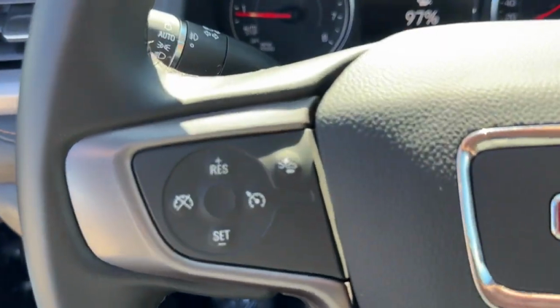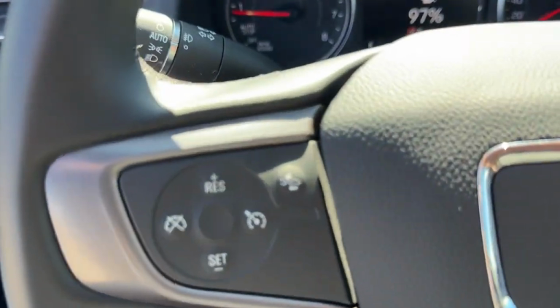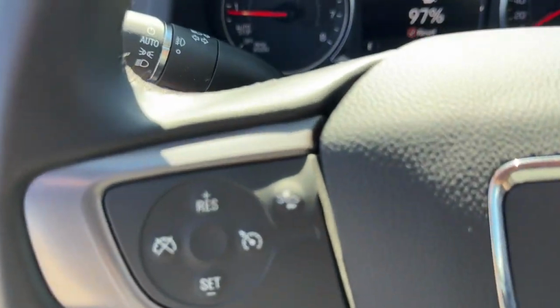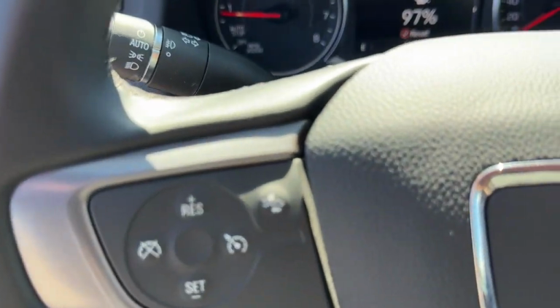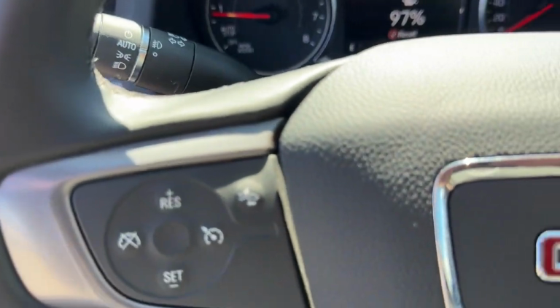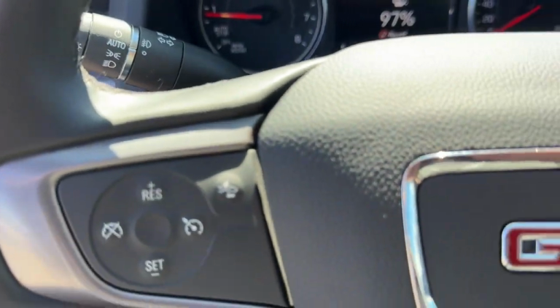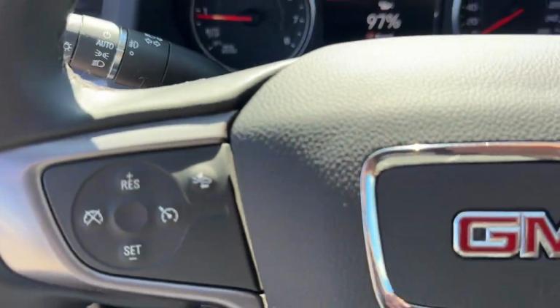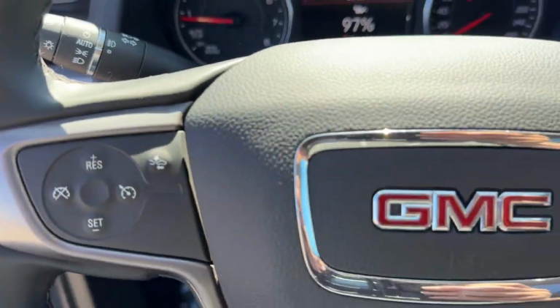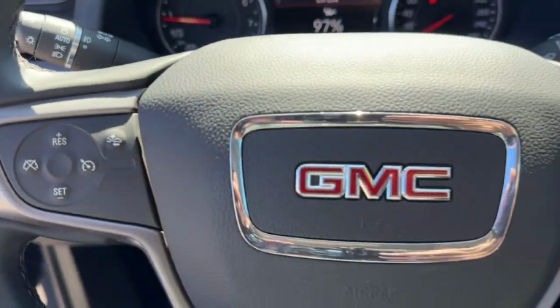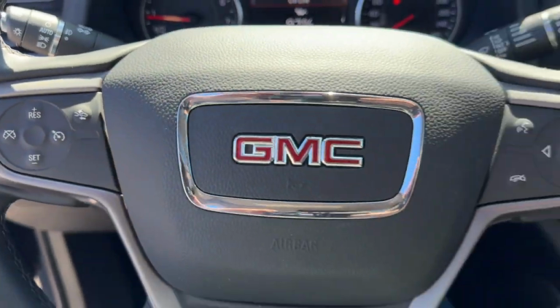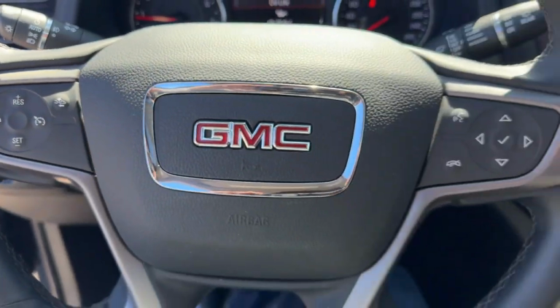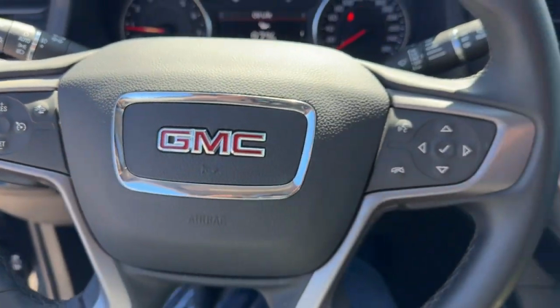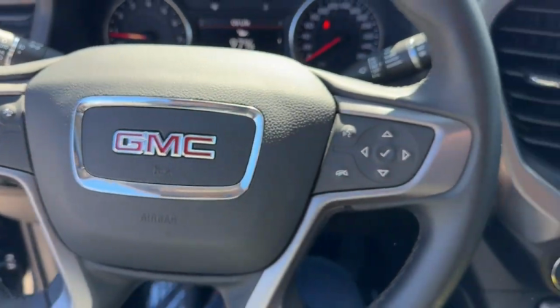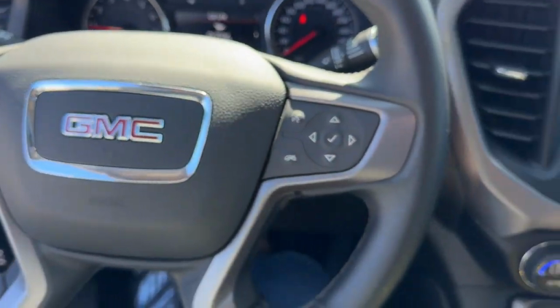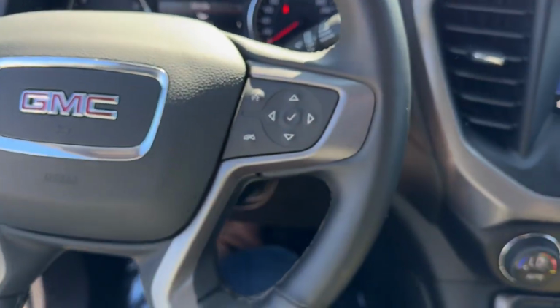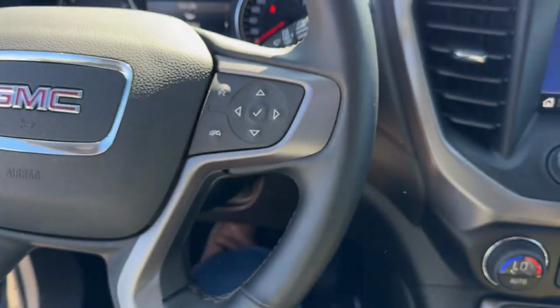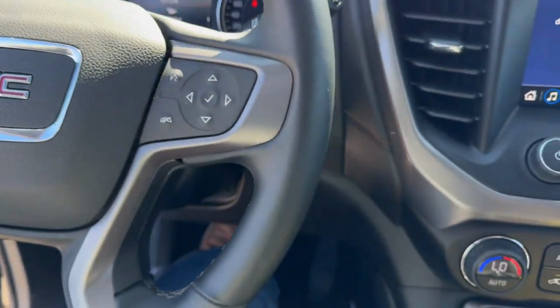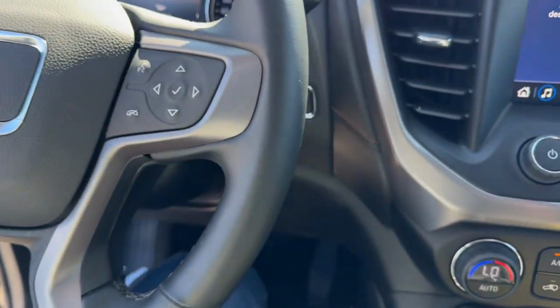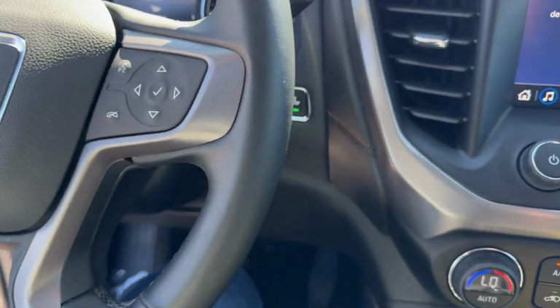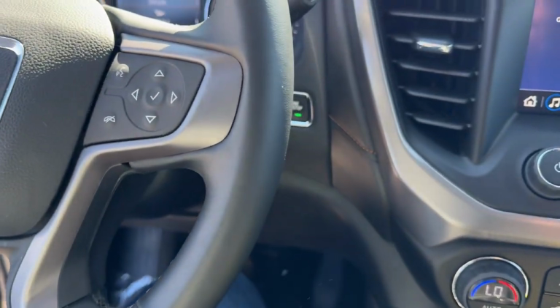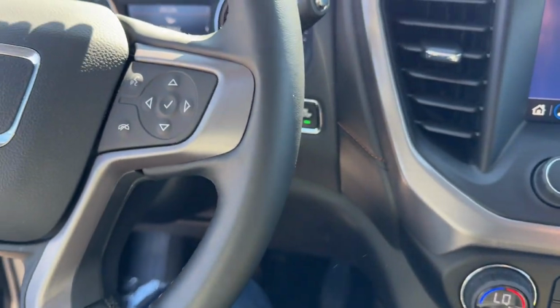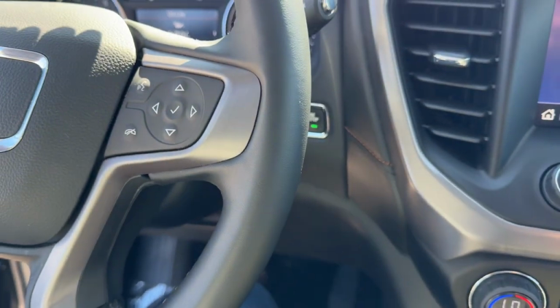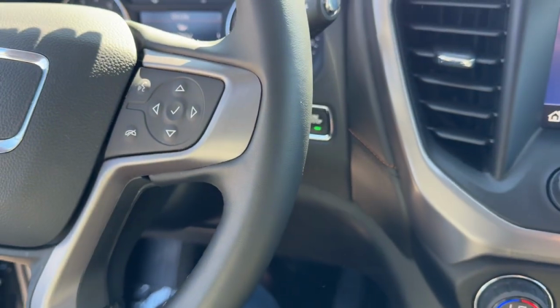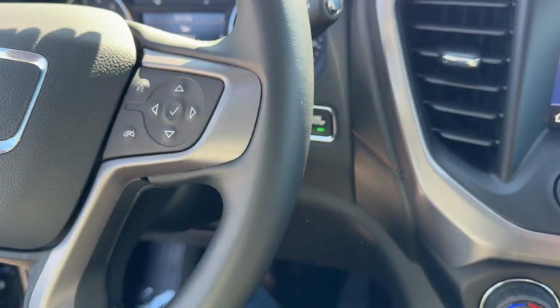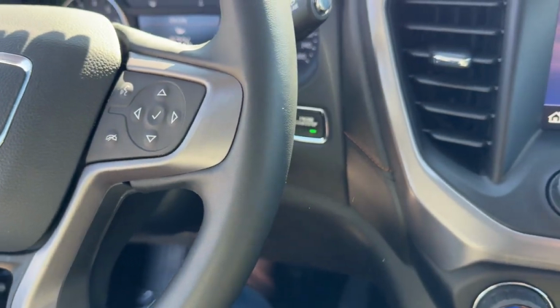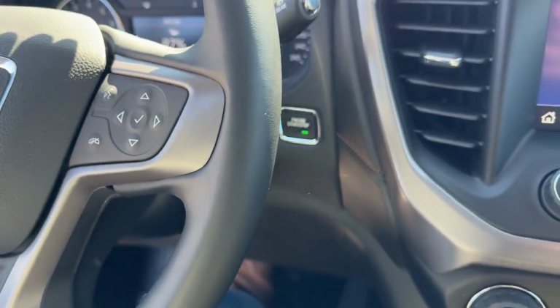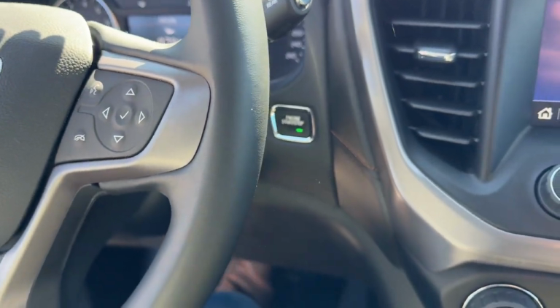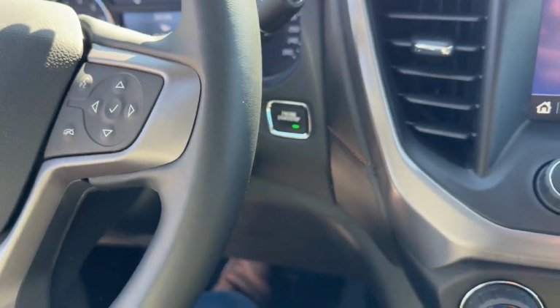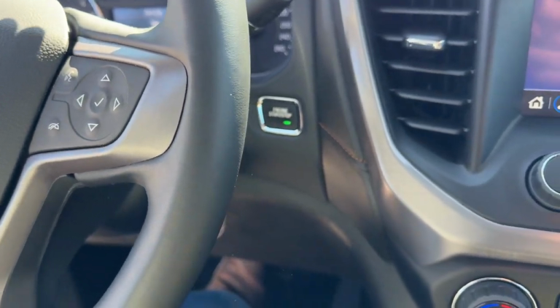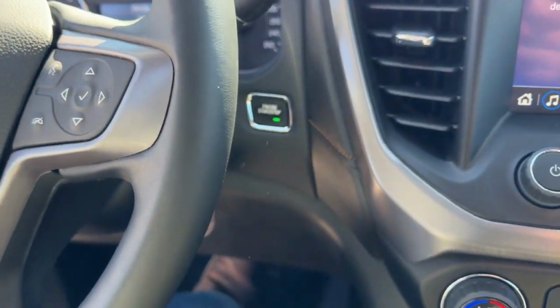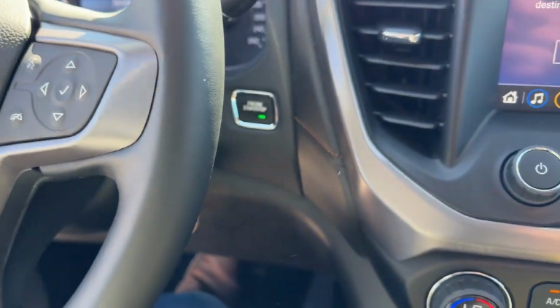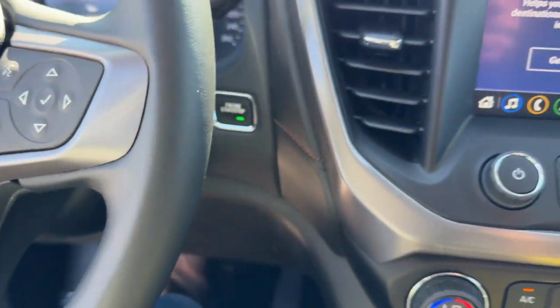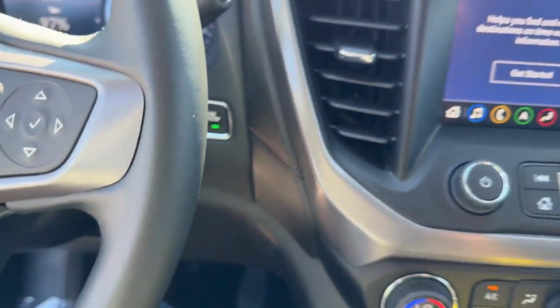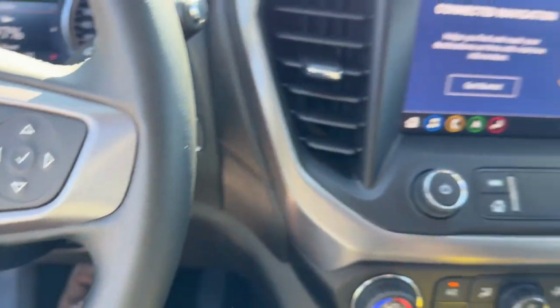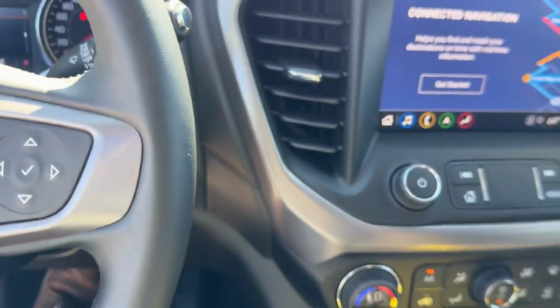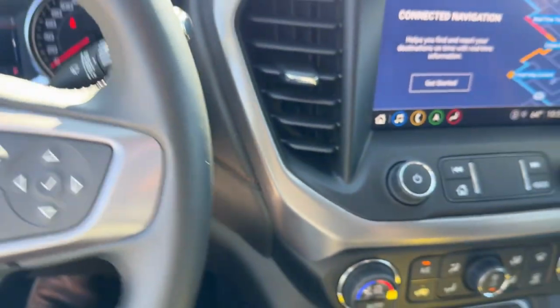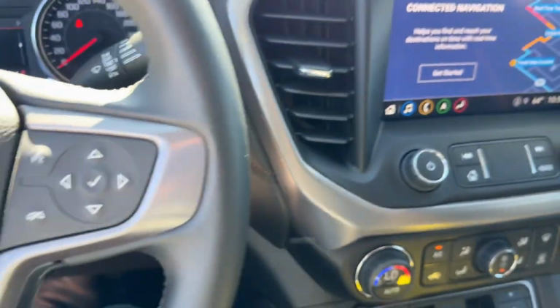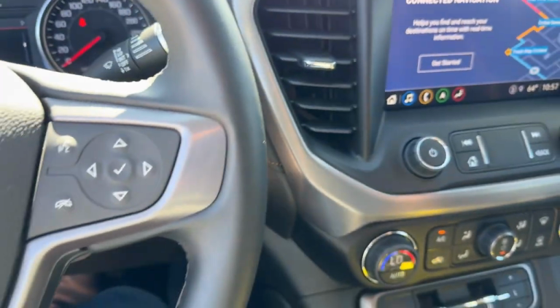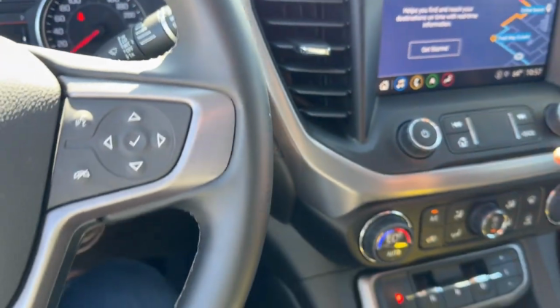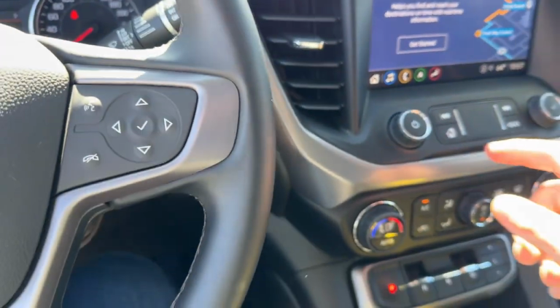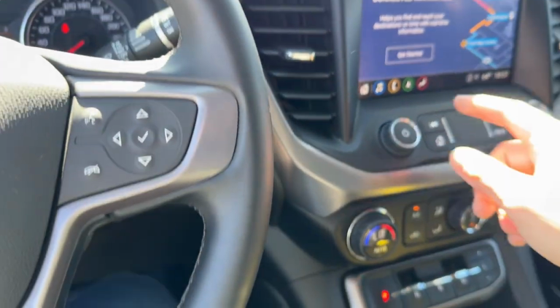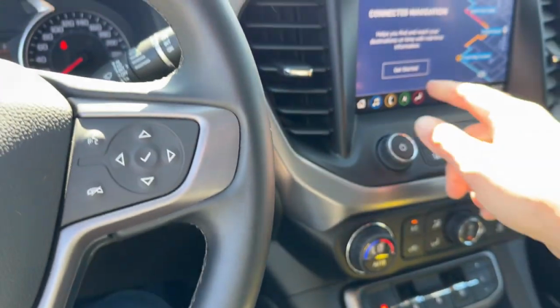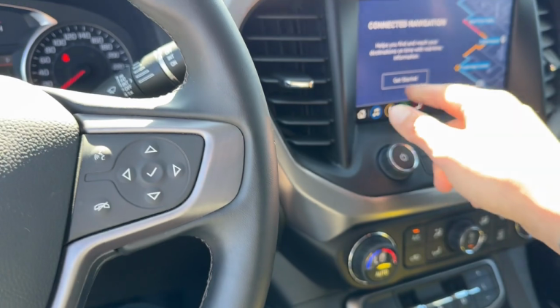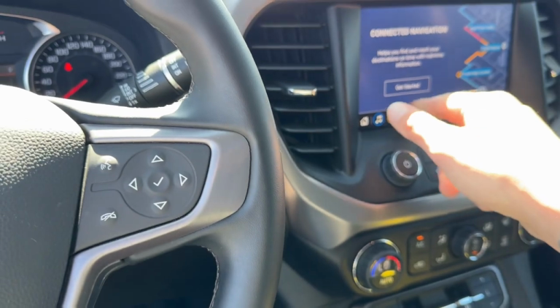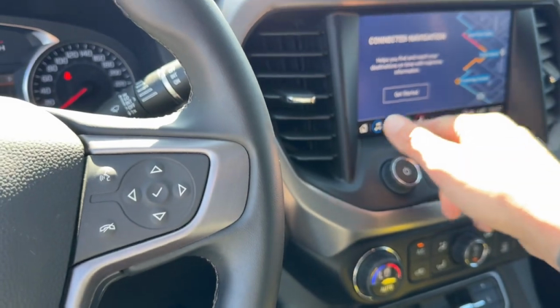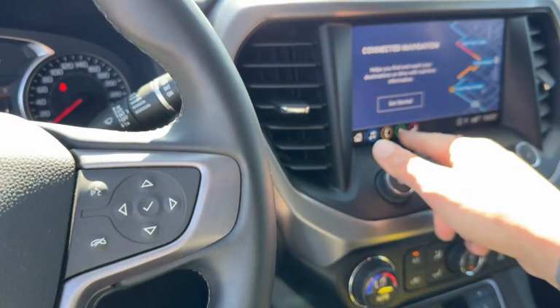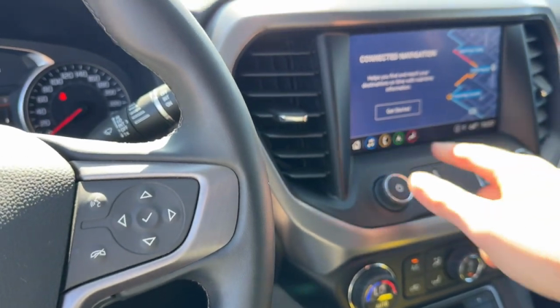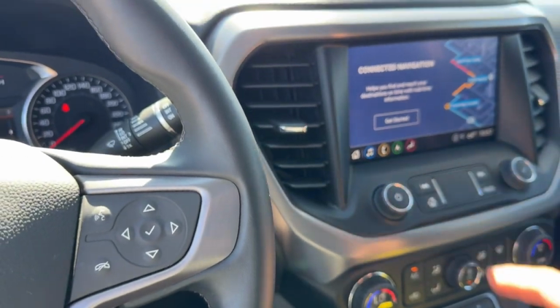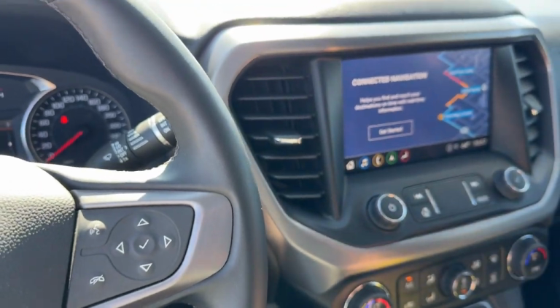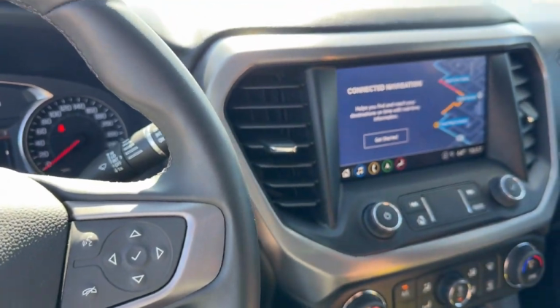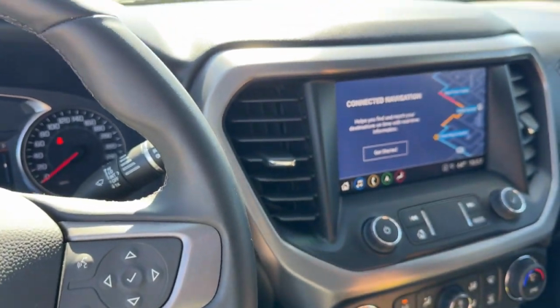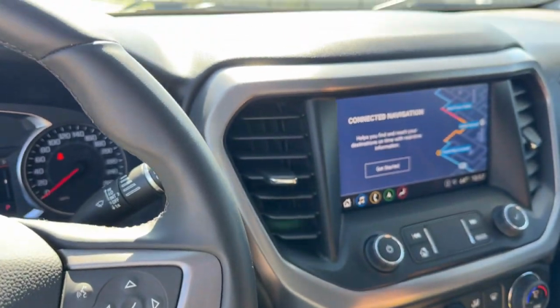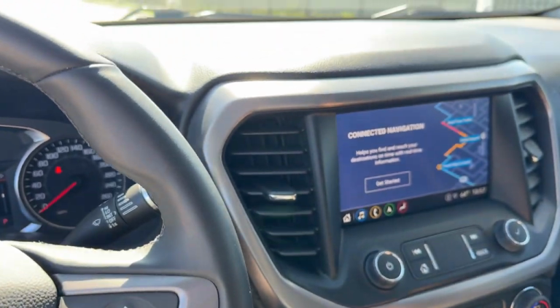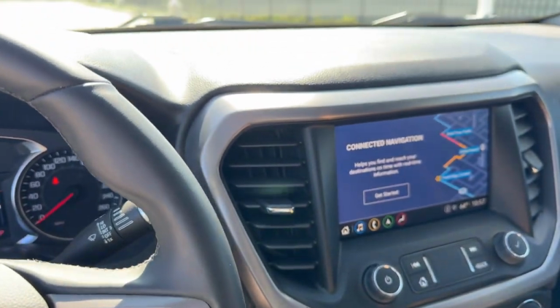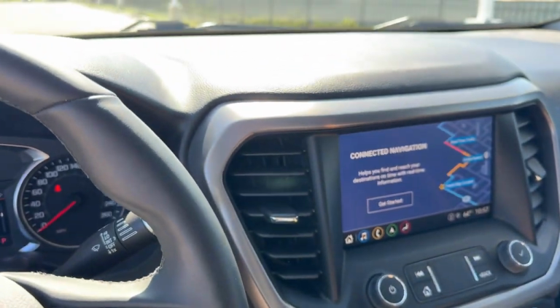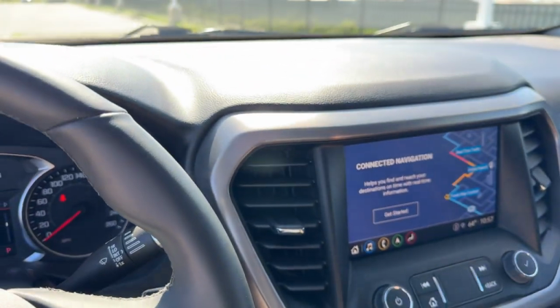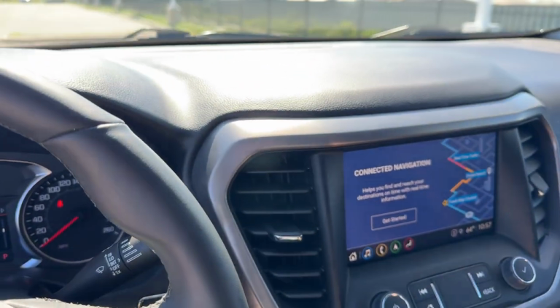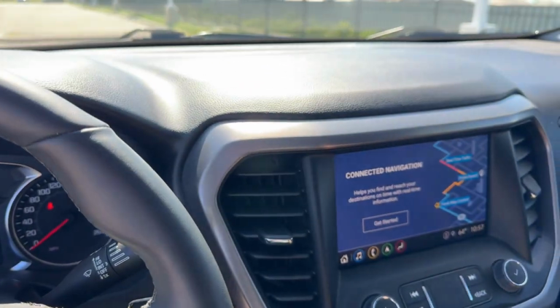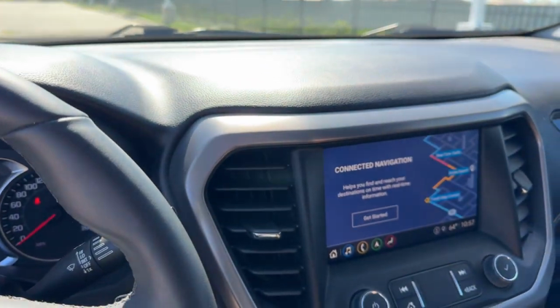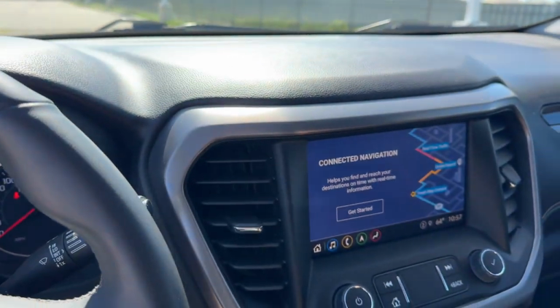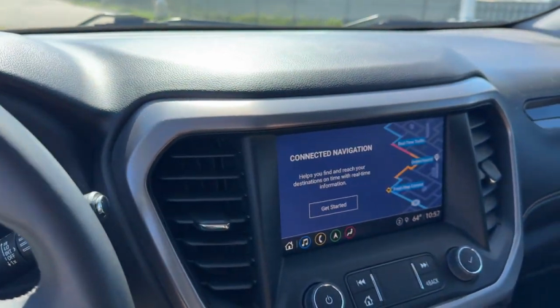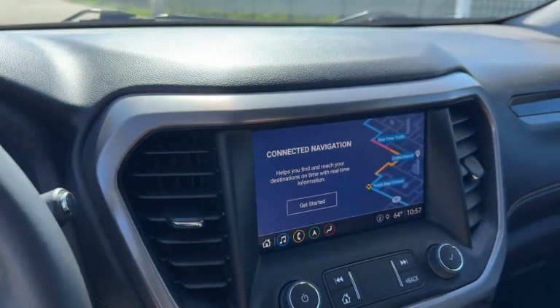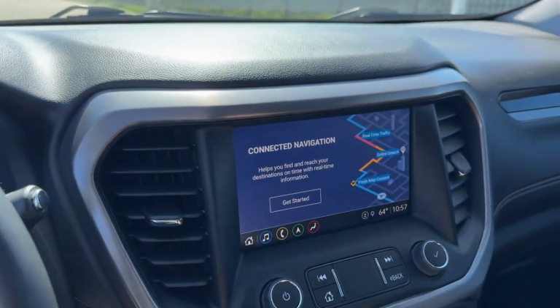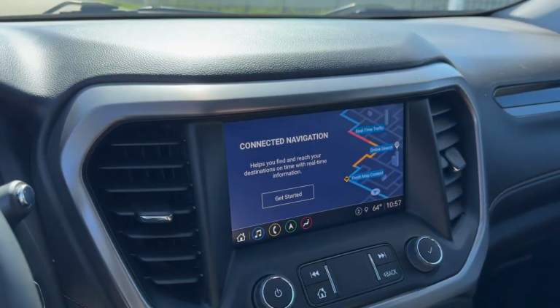It has forward collision warning, a push-start engine, and connected navigation.